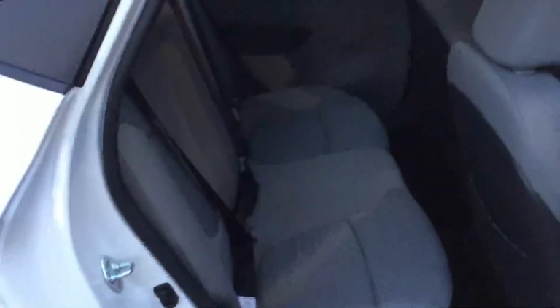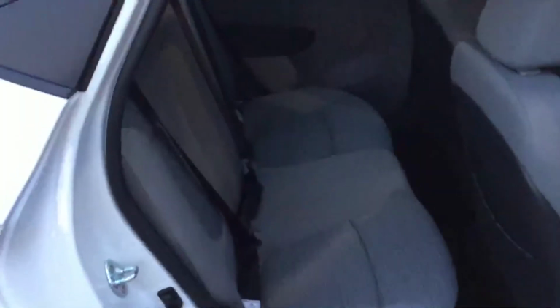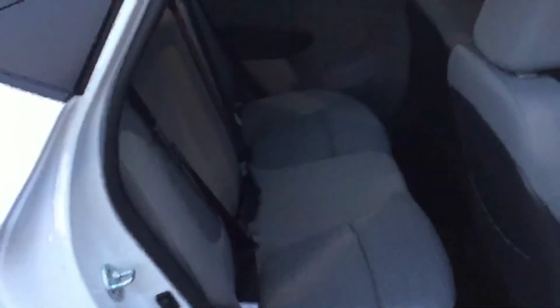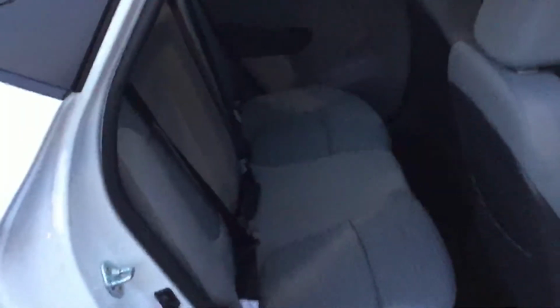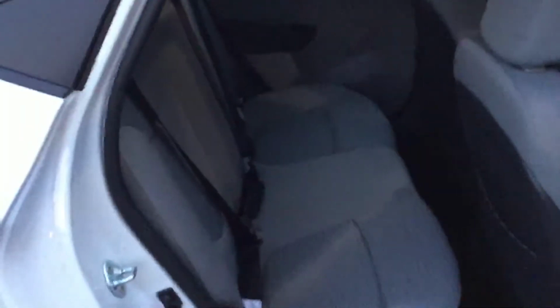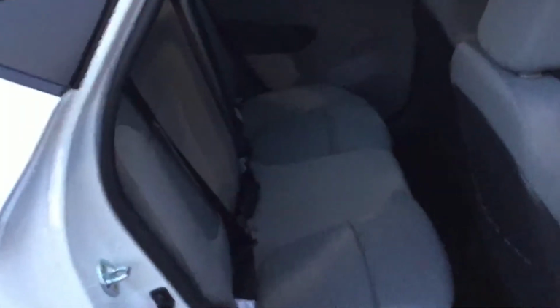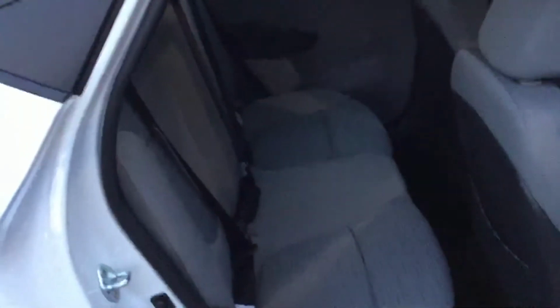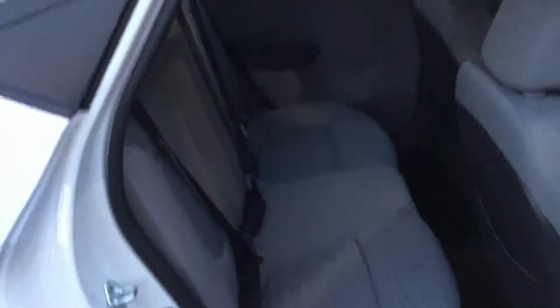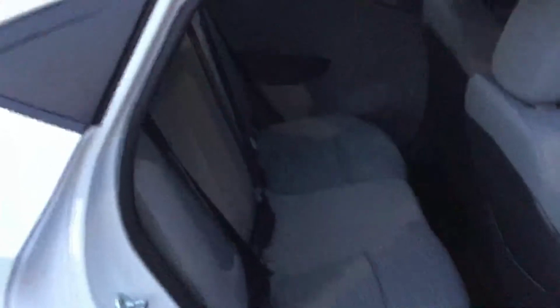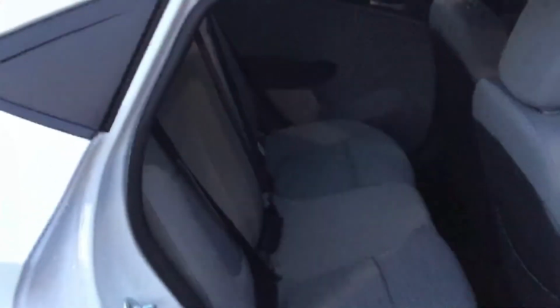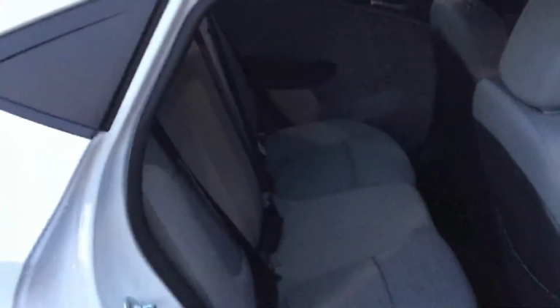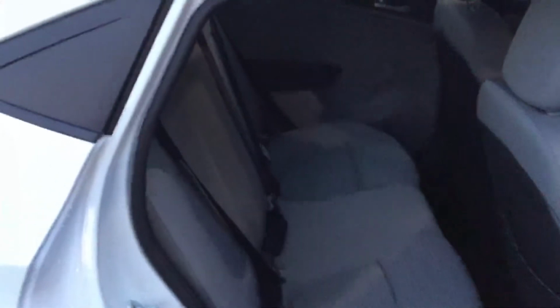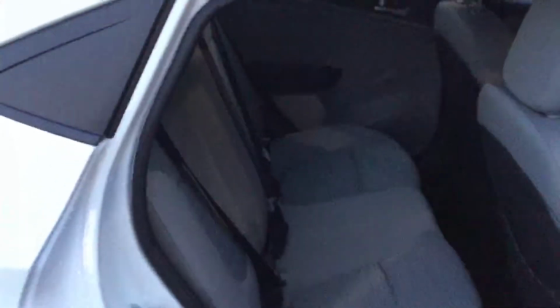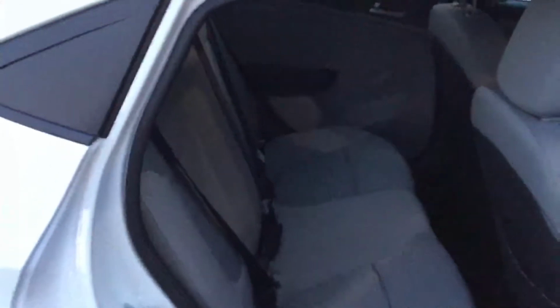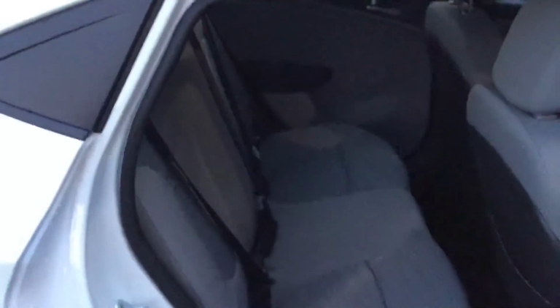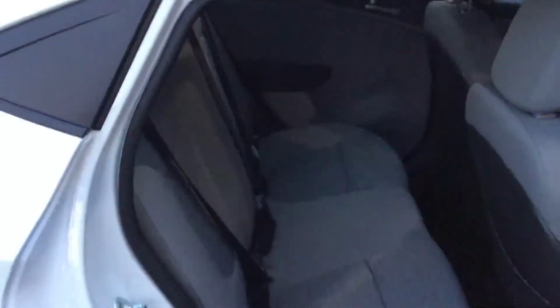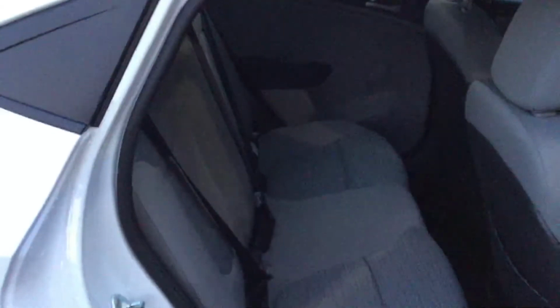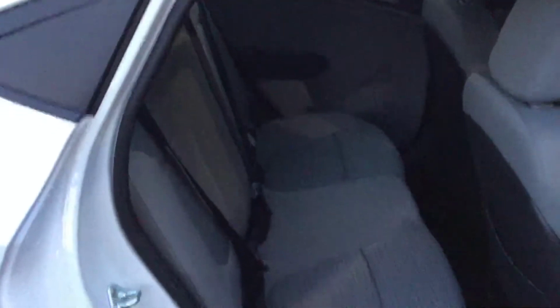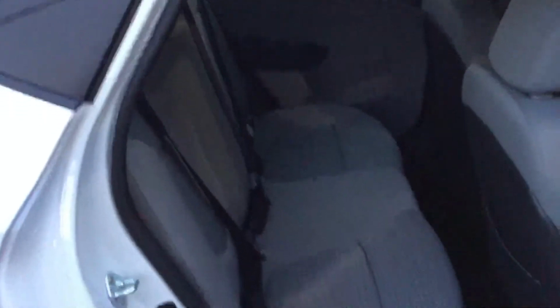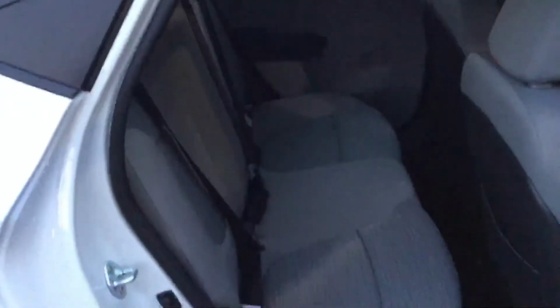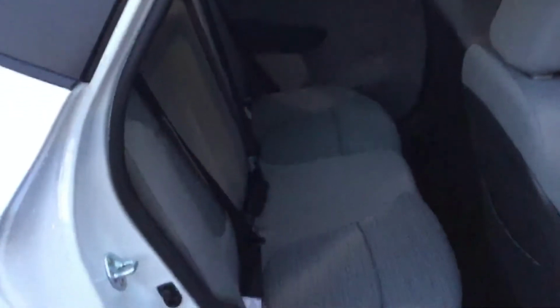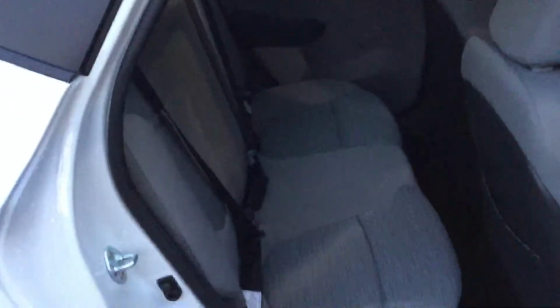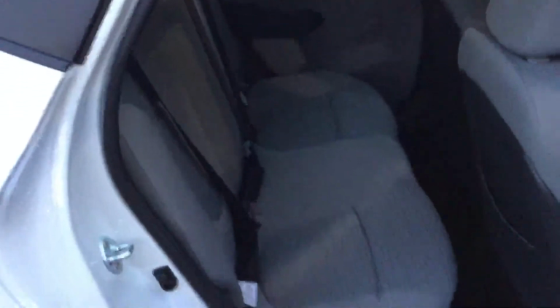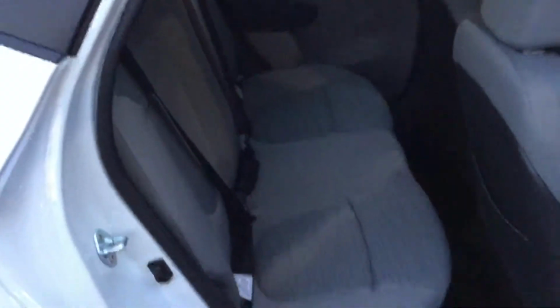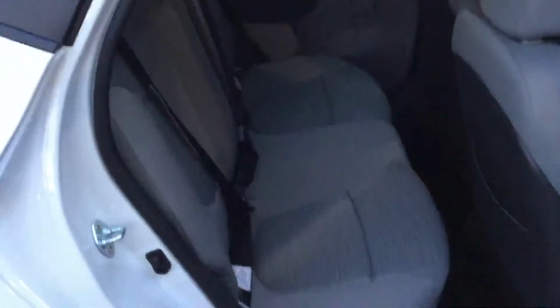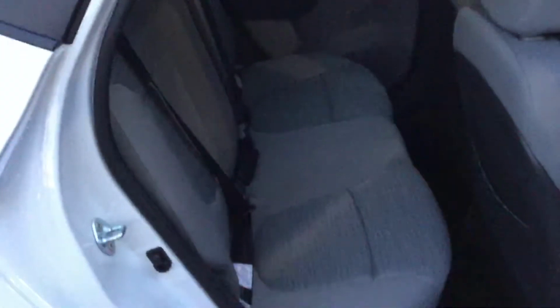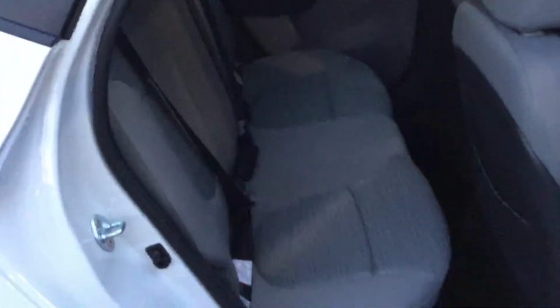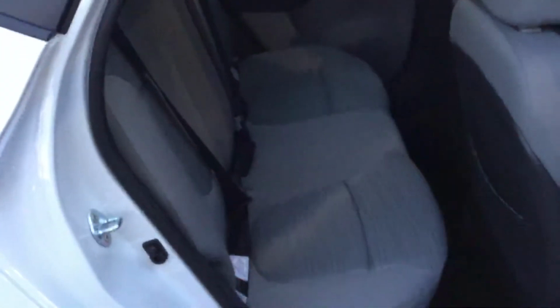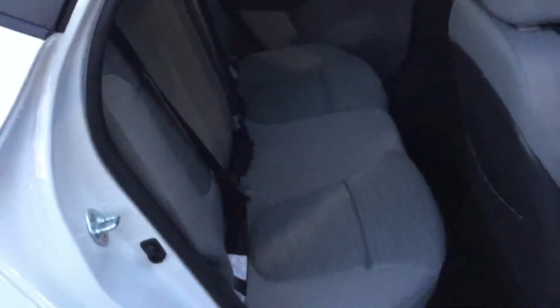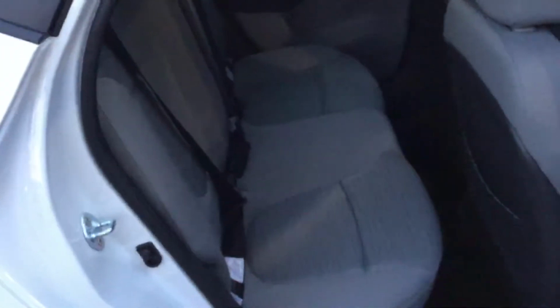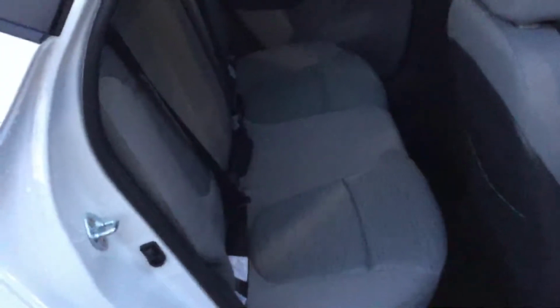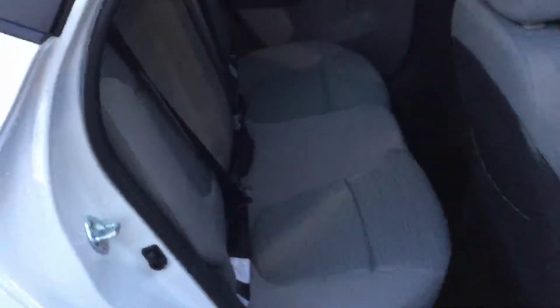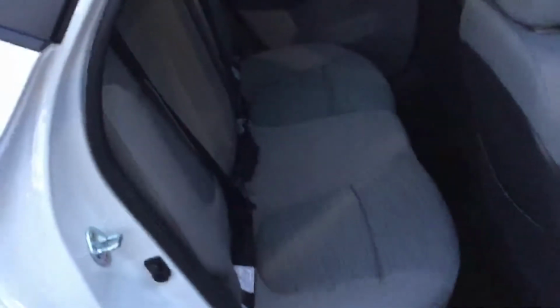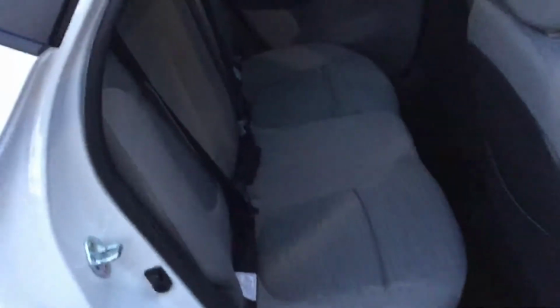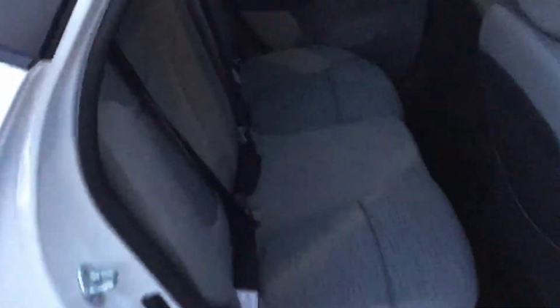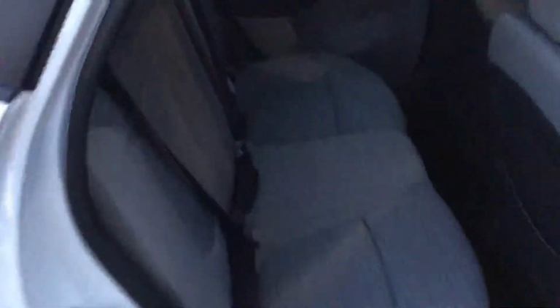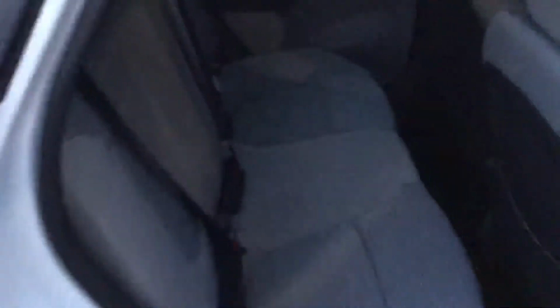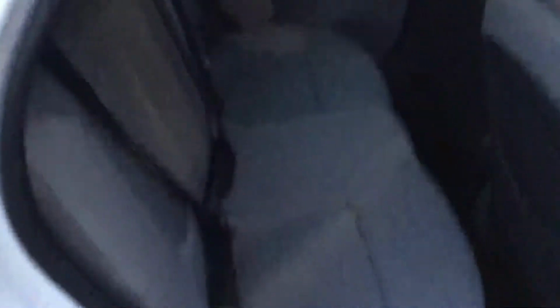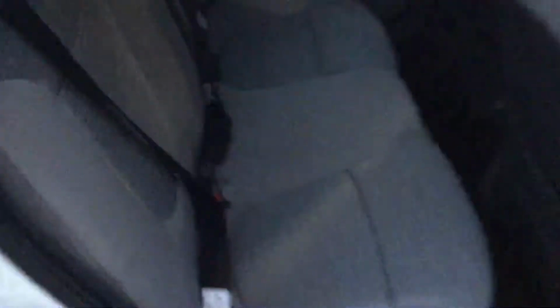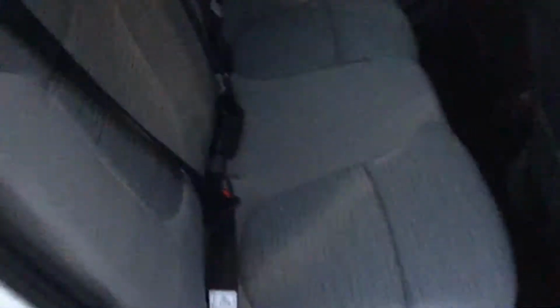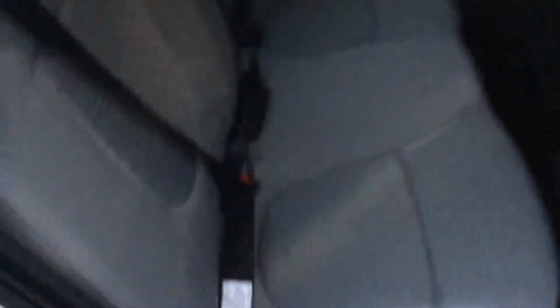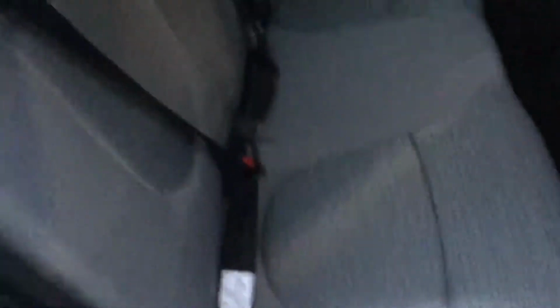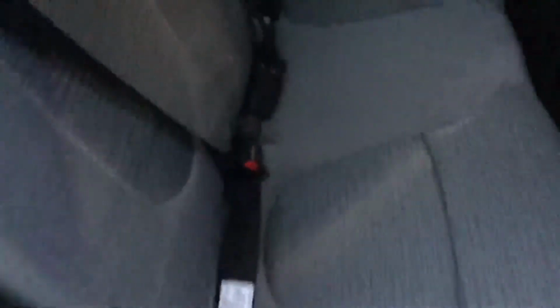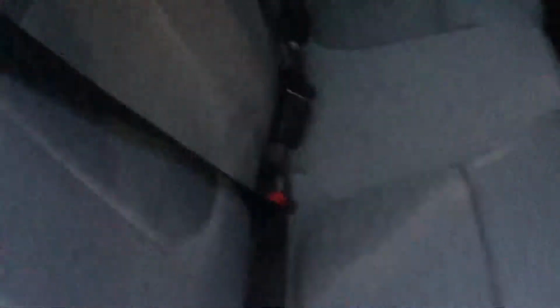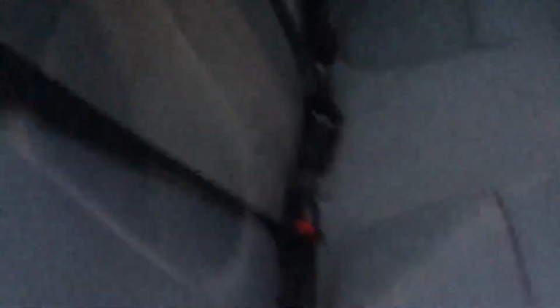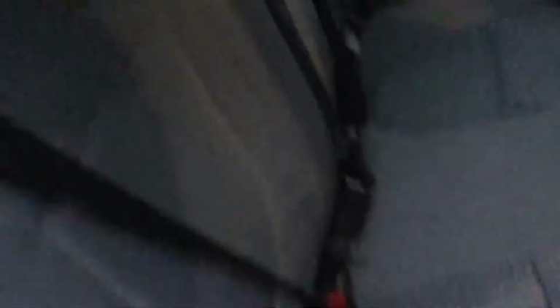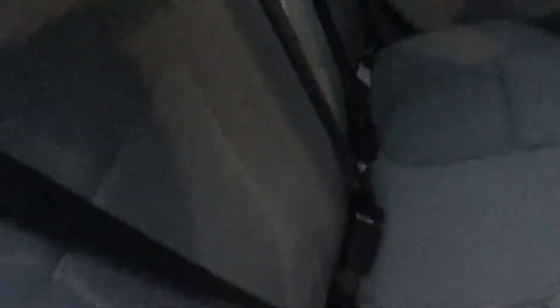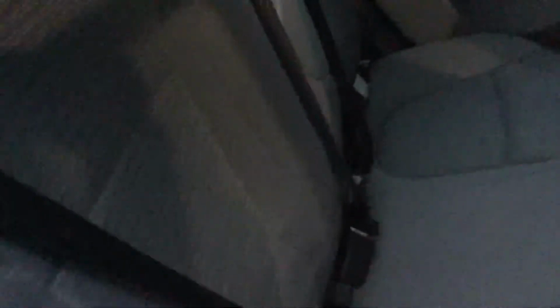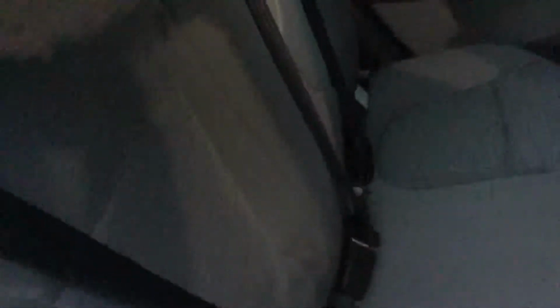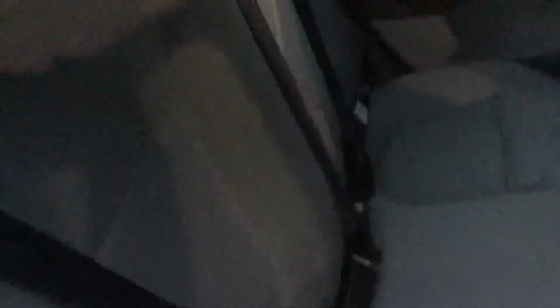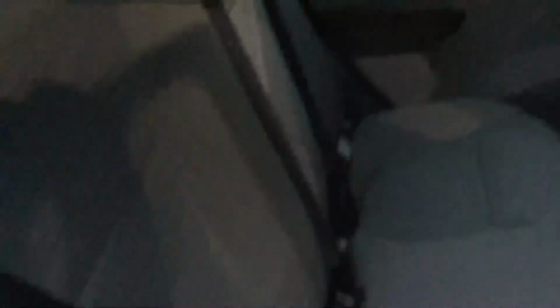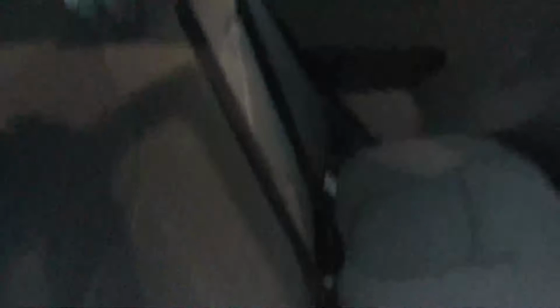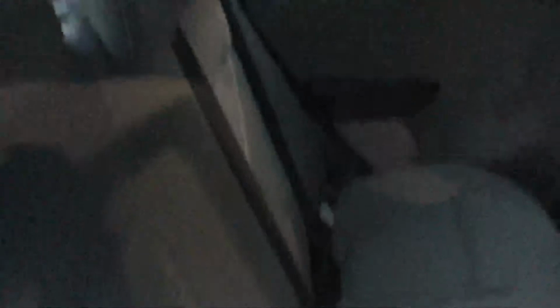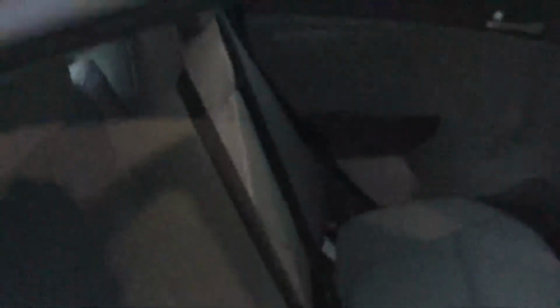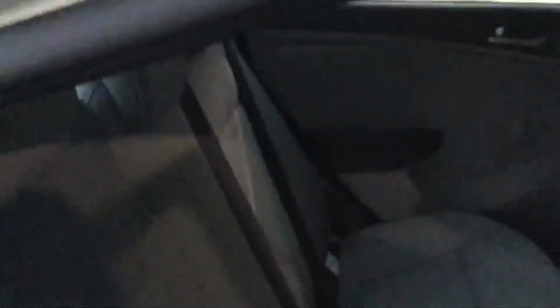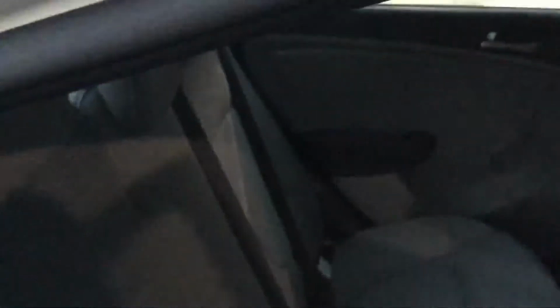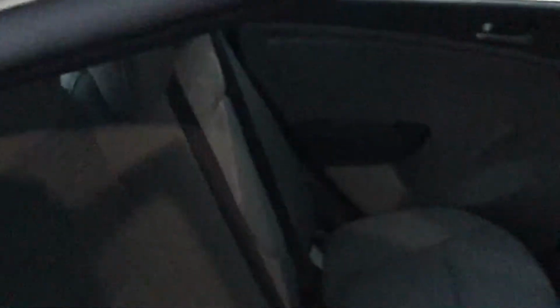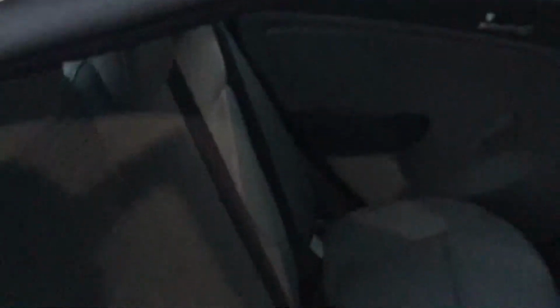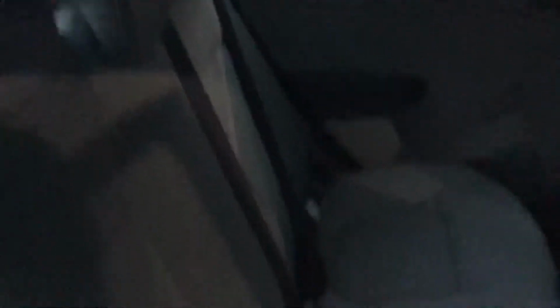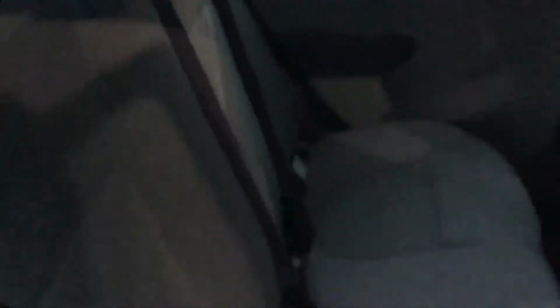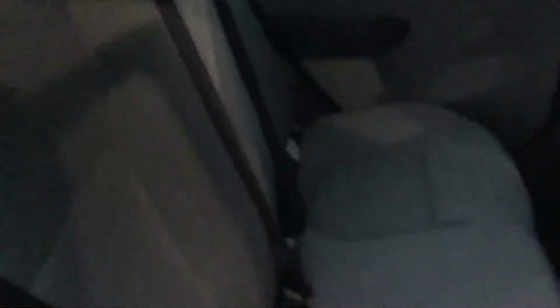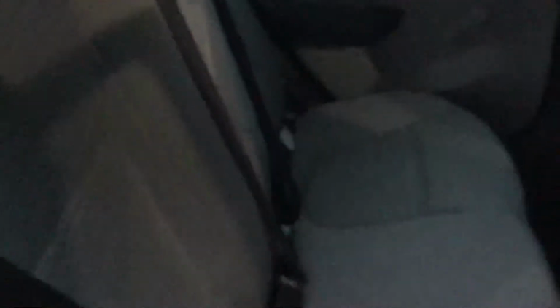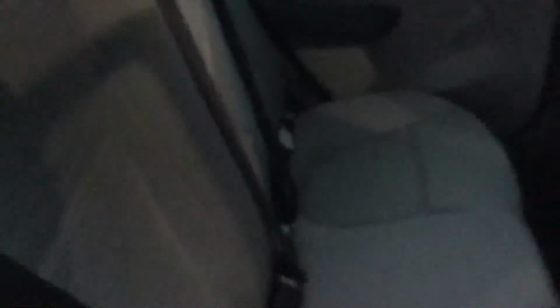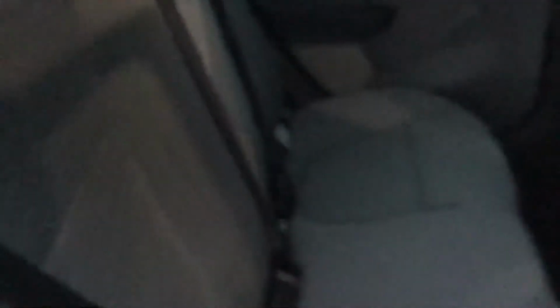Coming to the back passenger area you'll see we have the beautiful gray interior. You do have three seats in the back and it is the 60-40 folding bench.